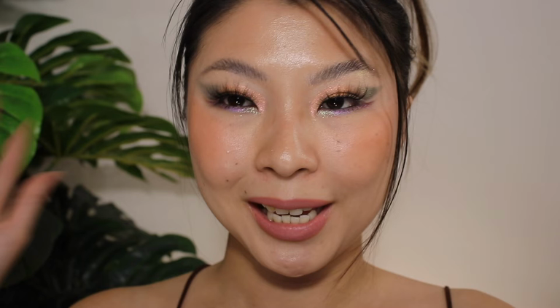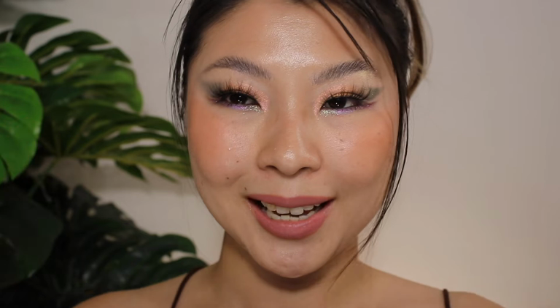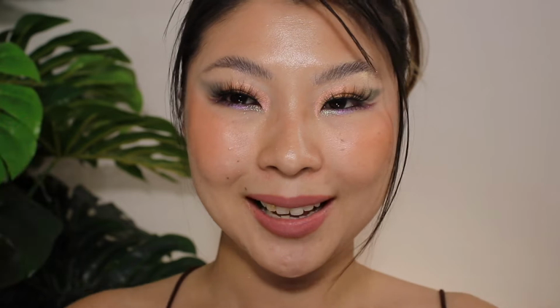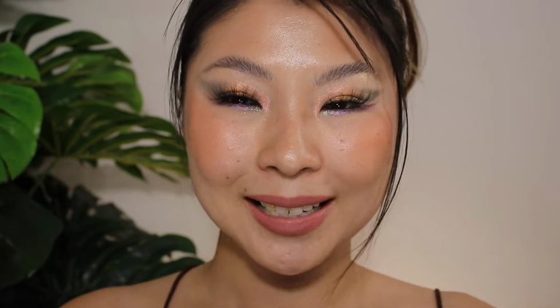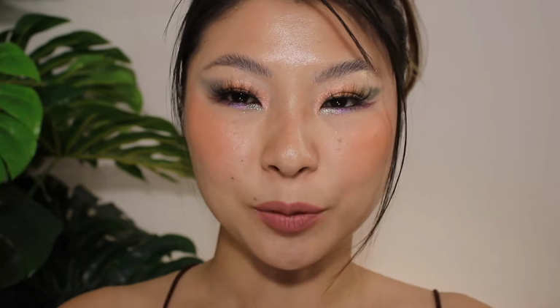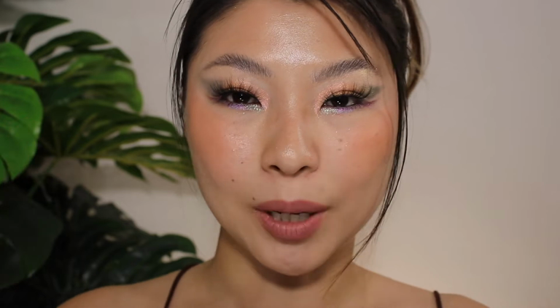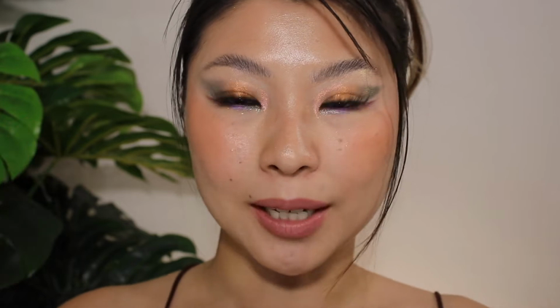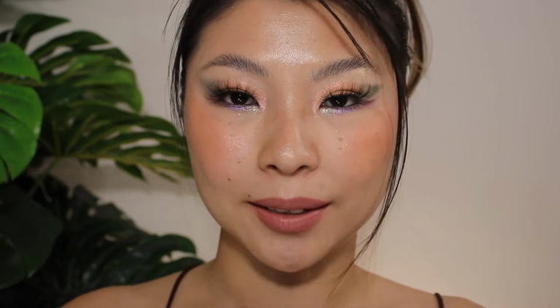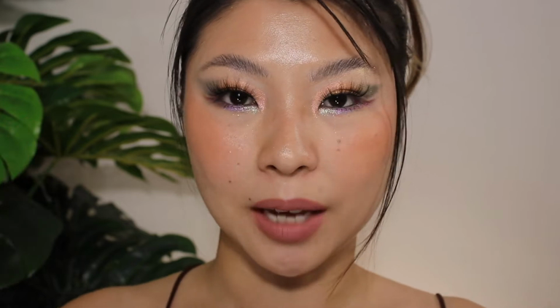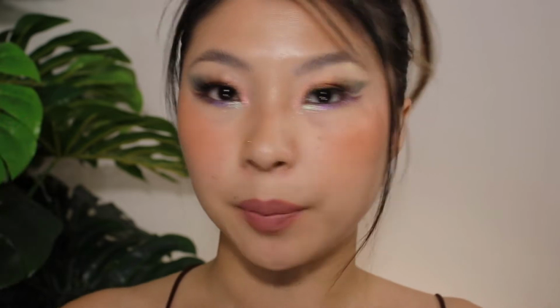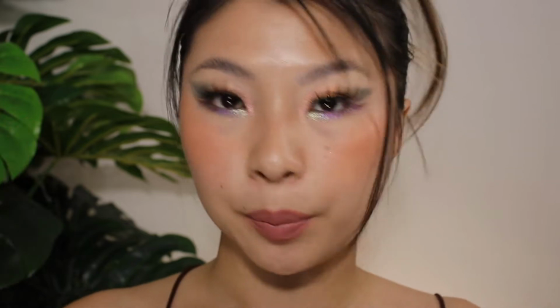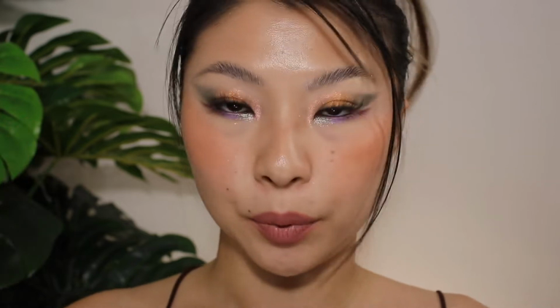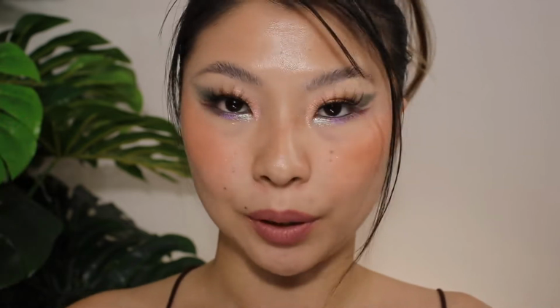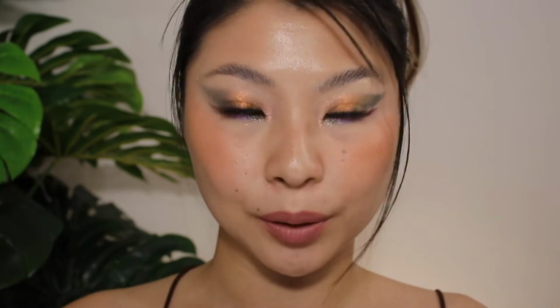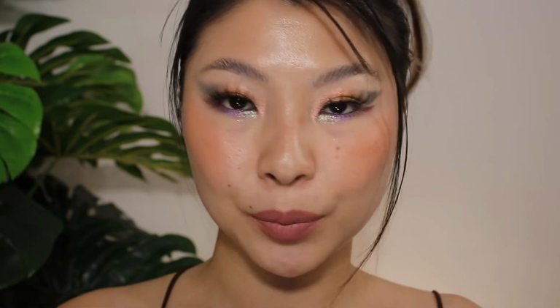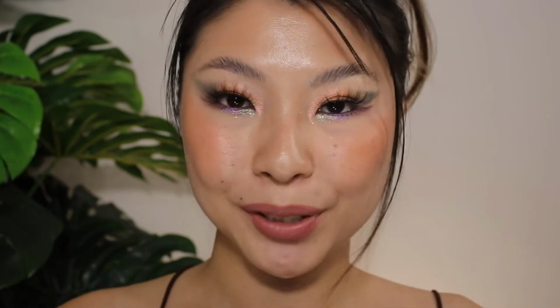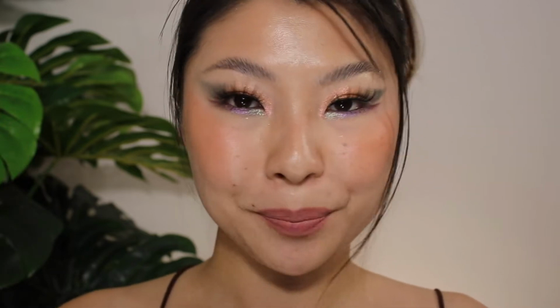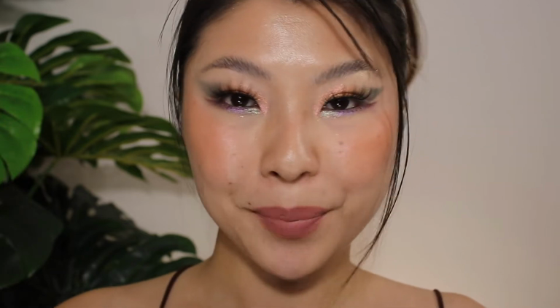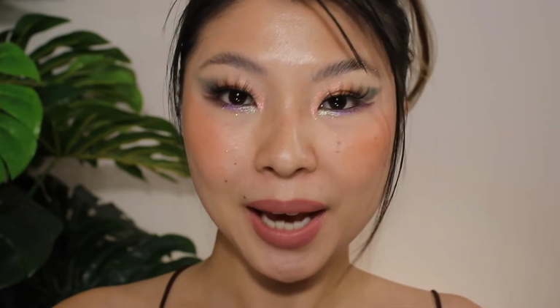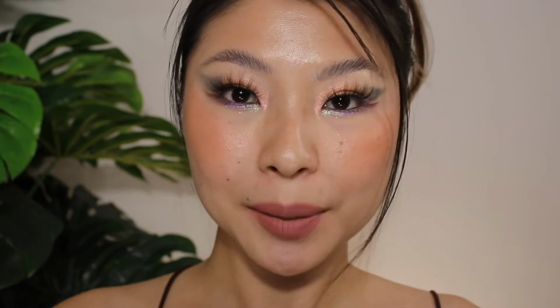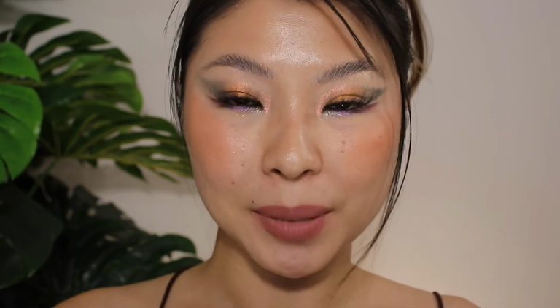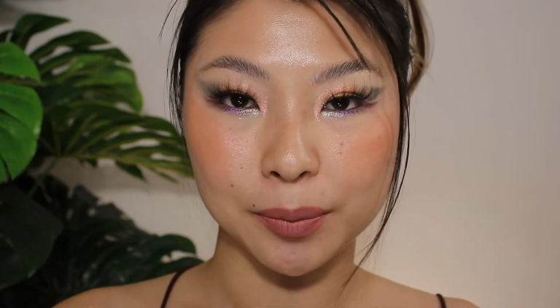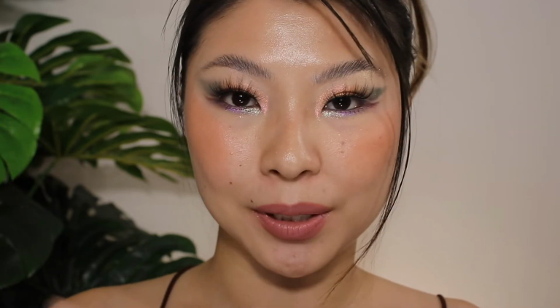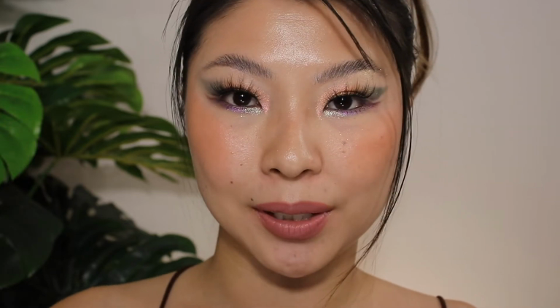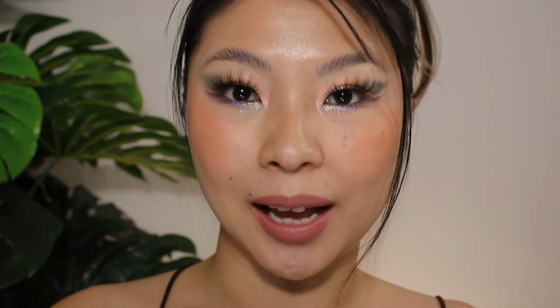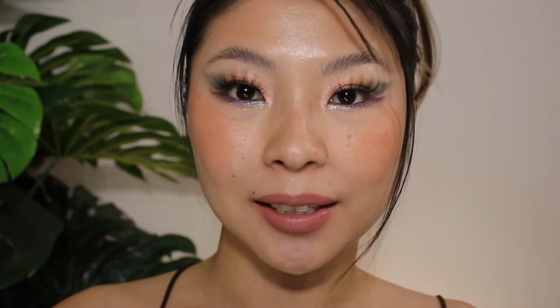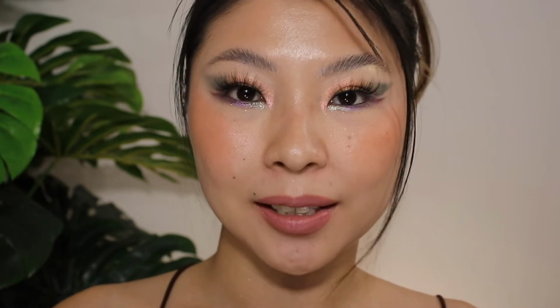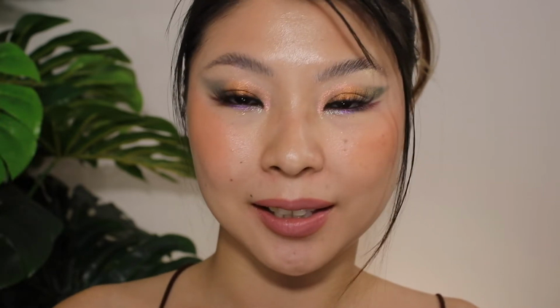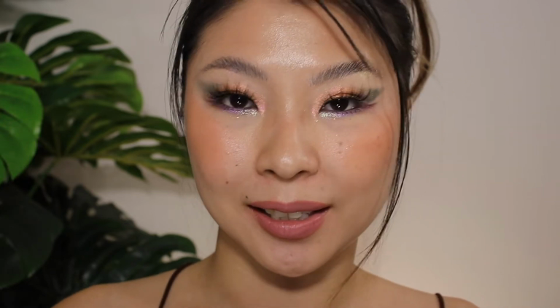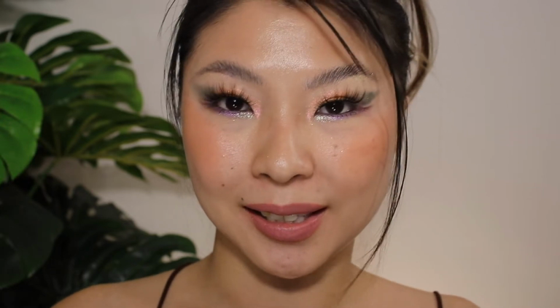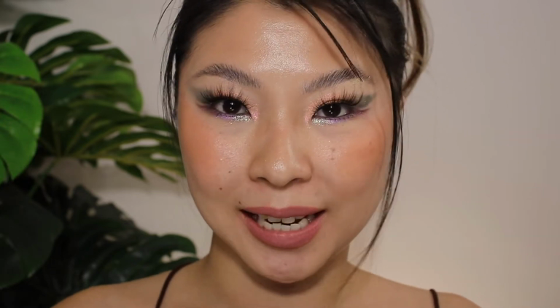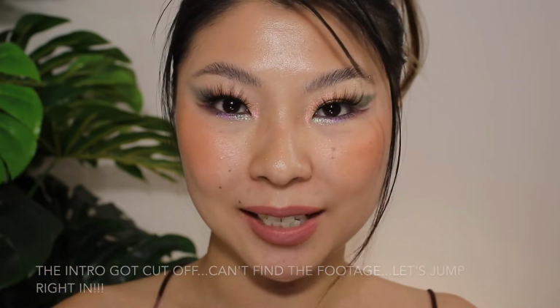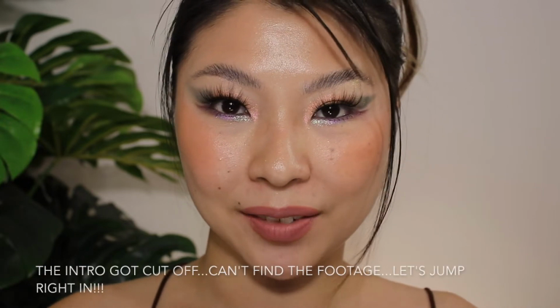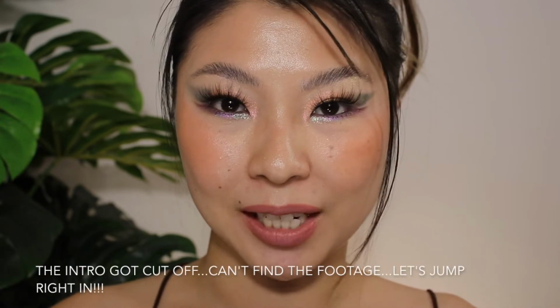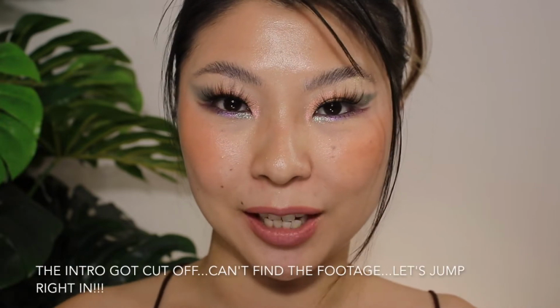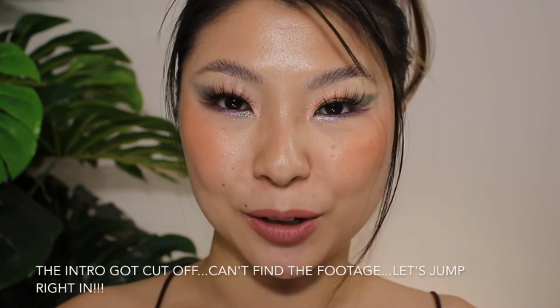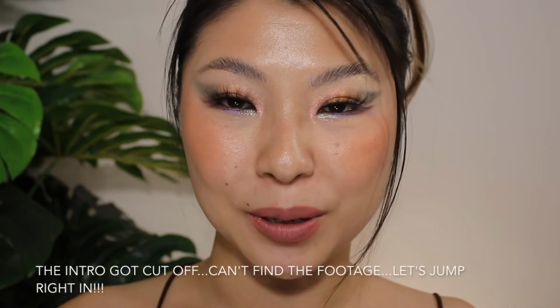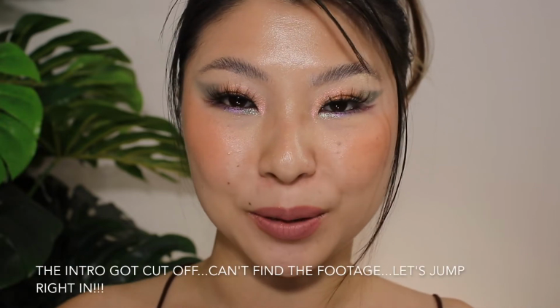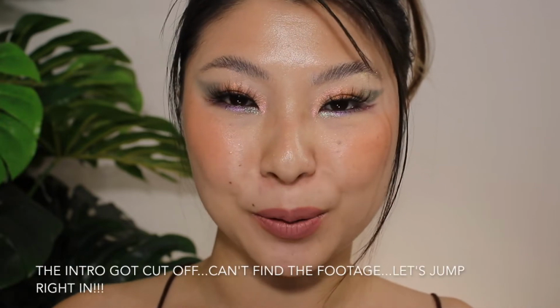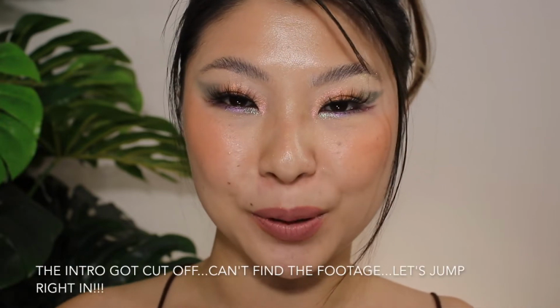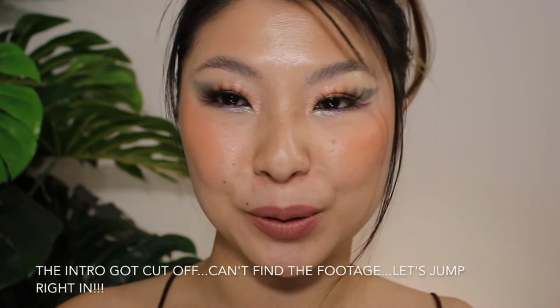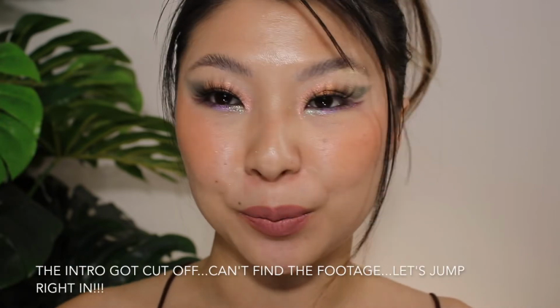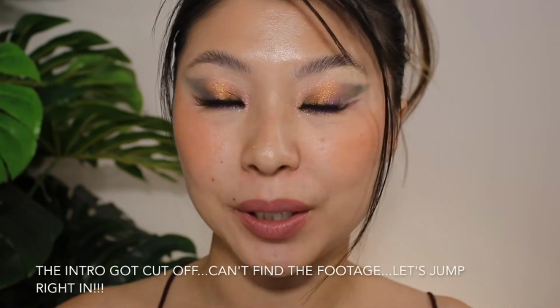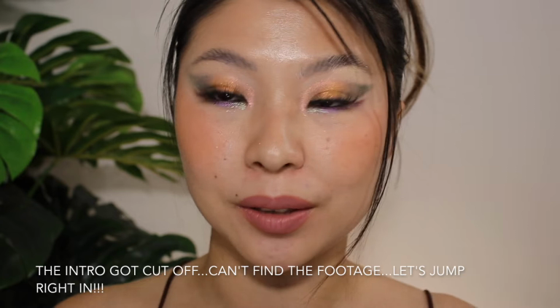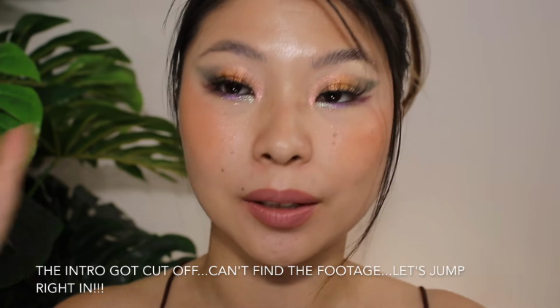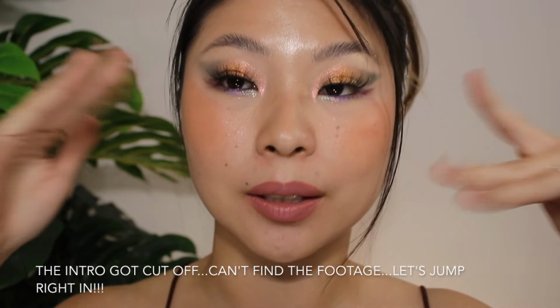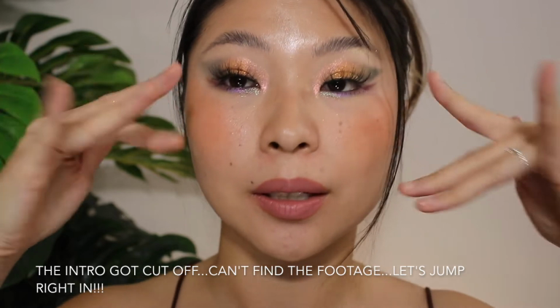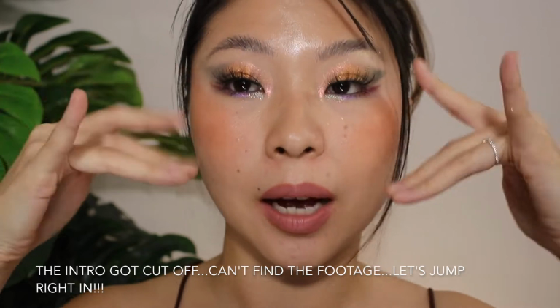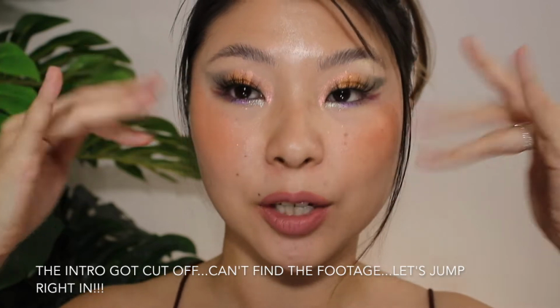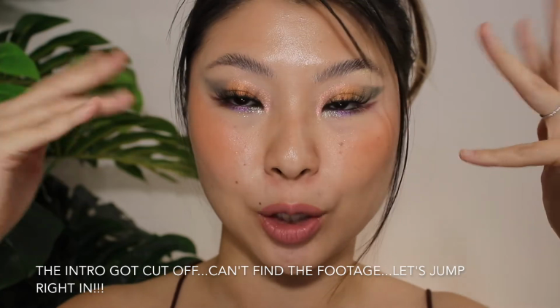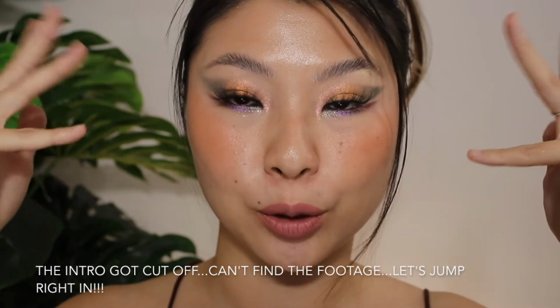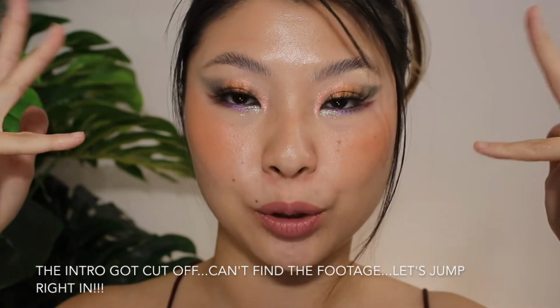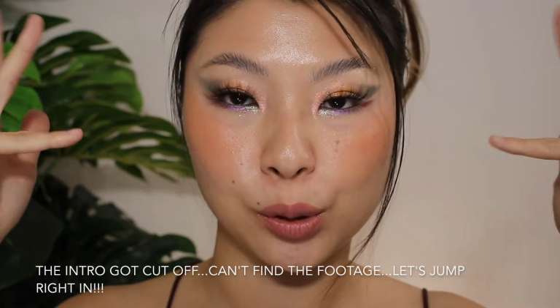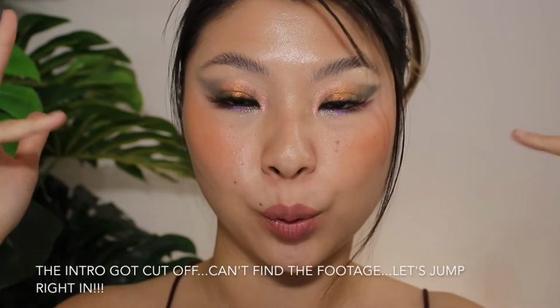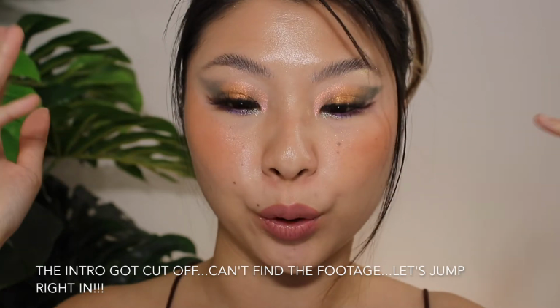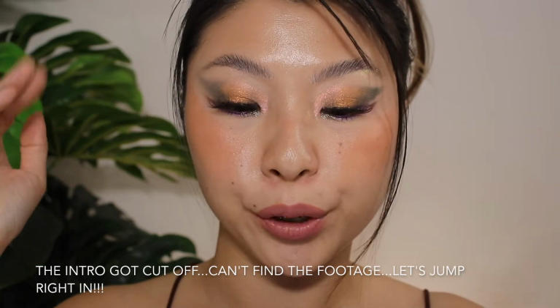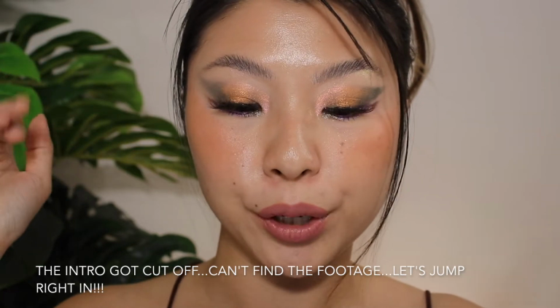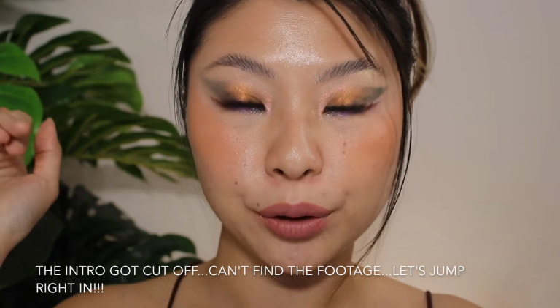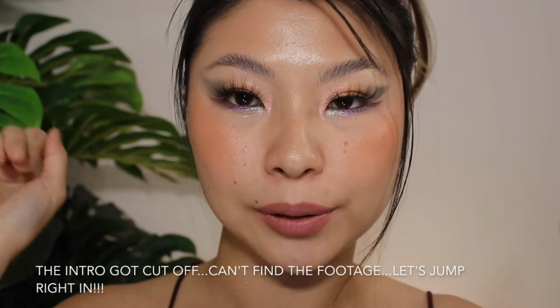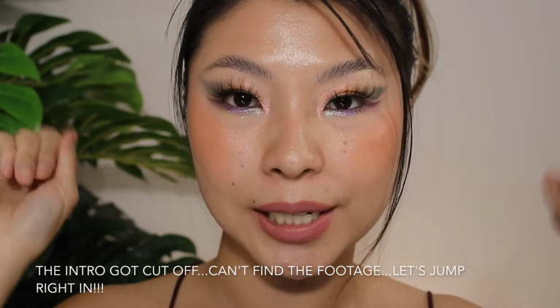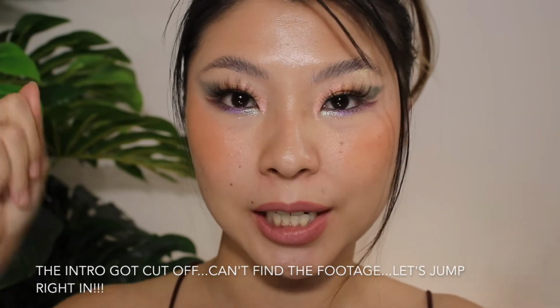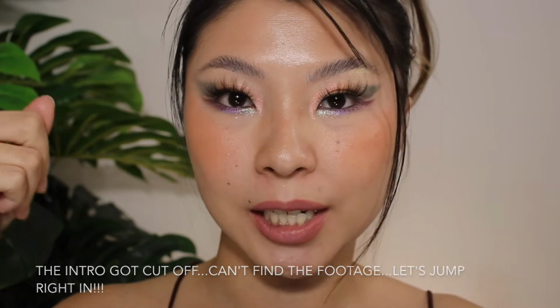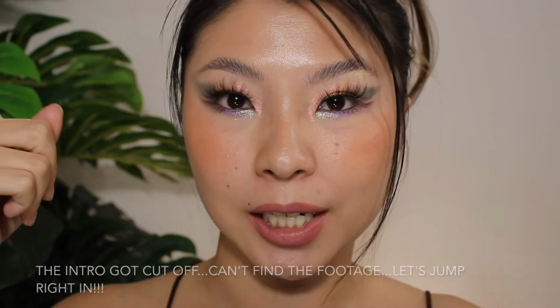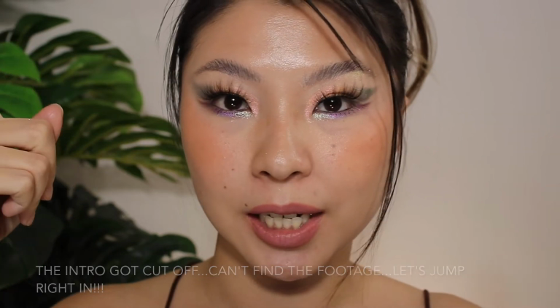Hey guys, what is up? Welcome back. My name is Tess. Today's video is going to be this eyeshadow tutorial right here.